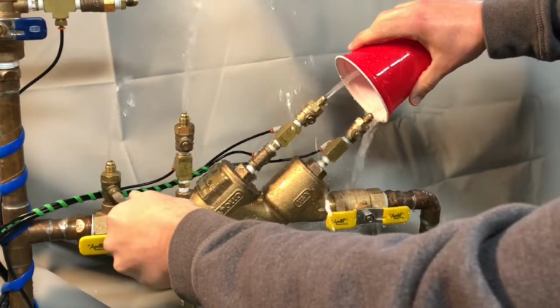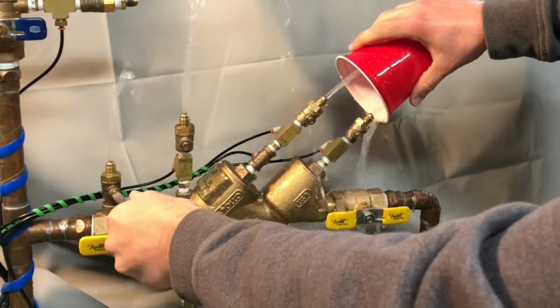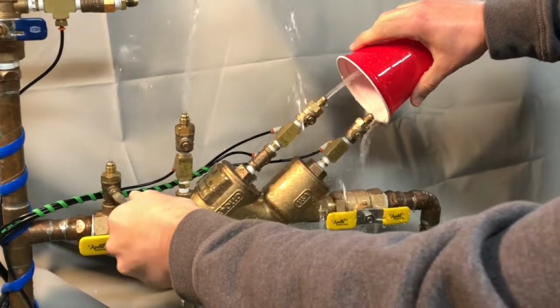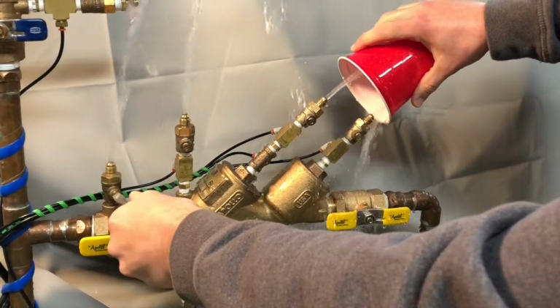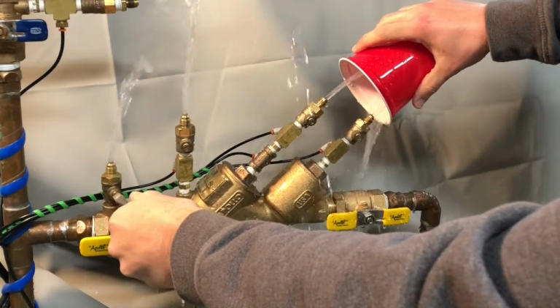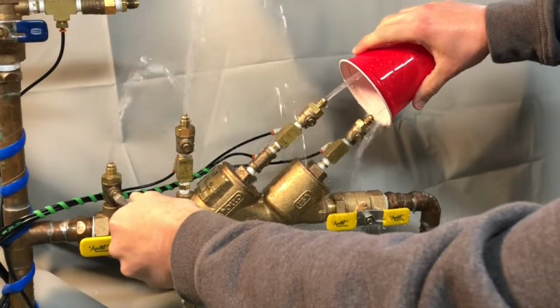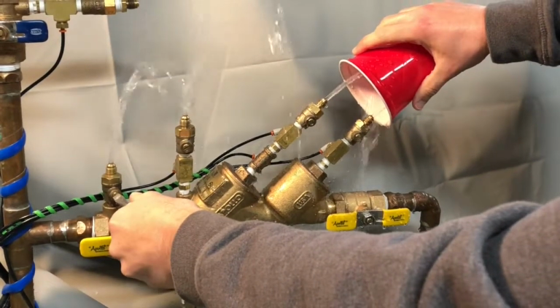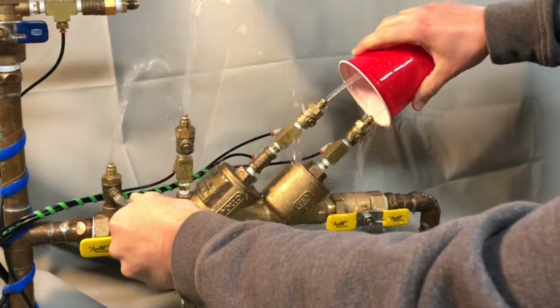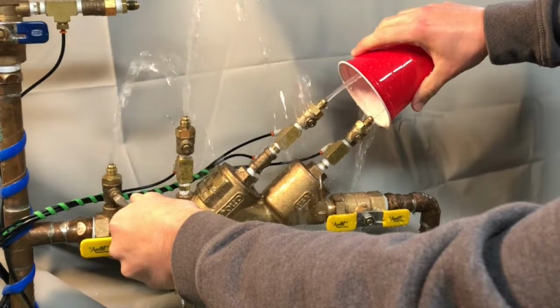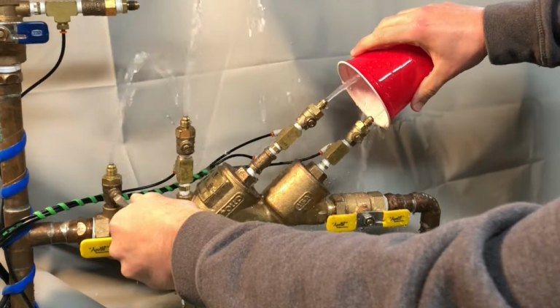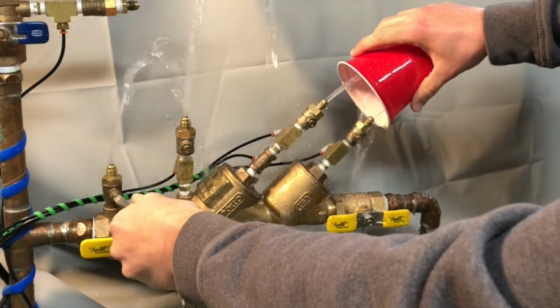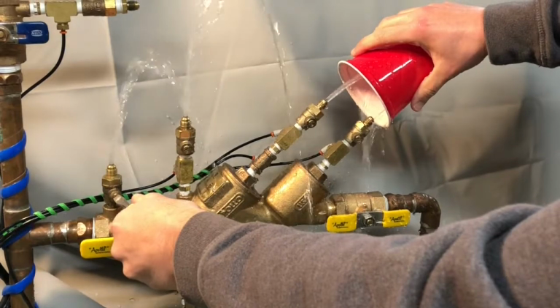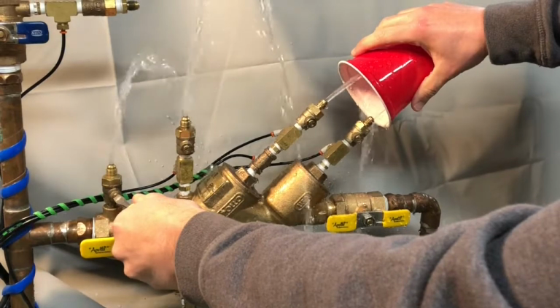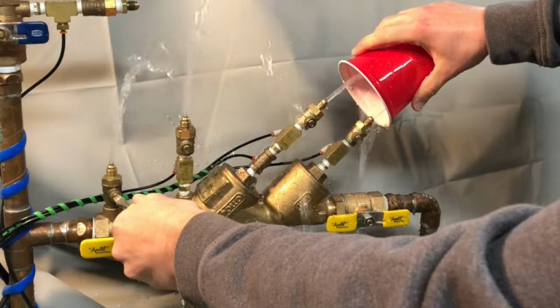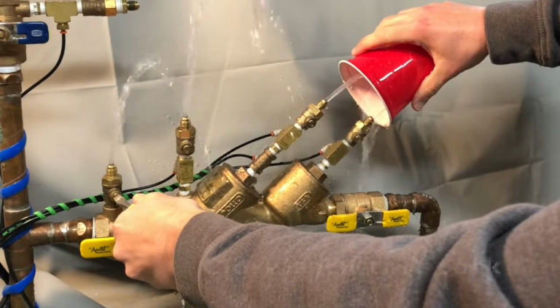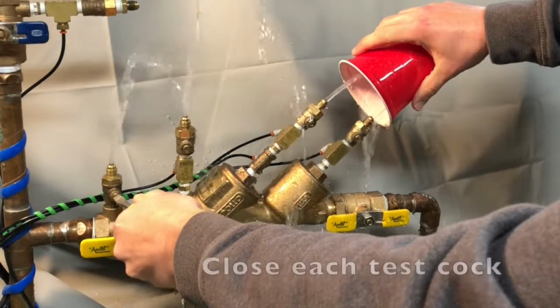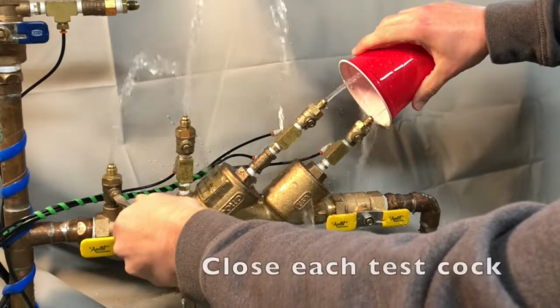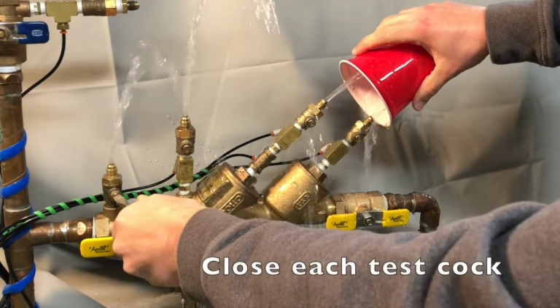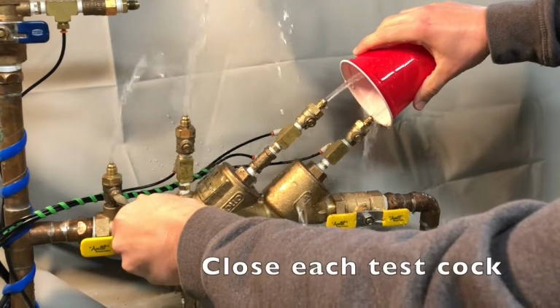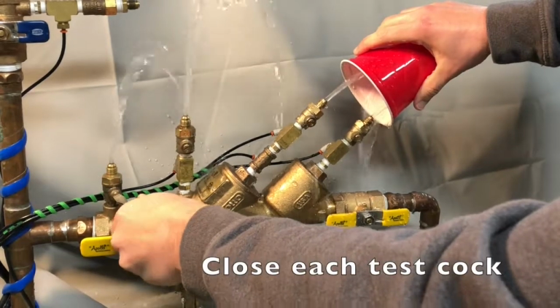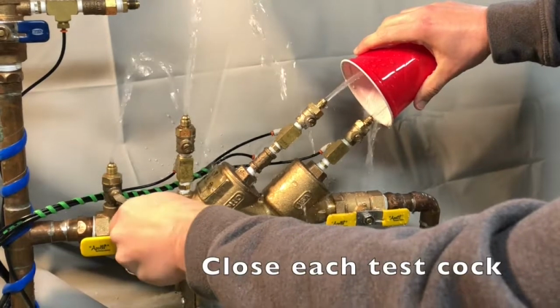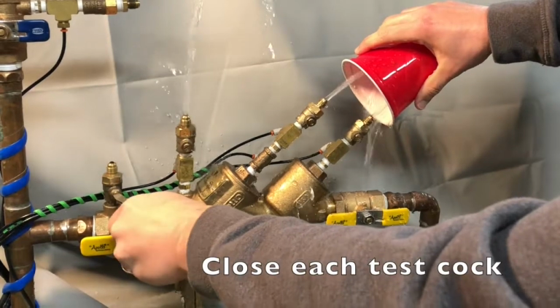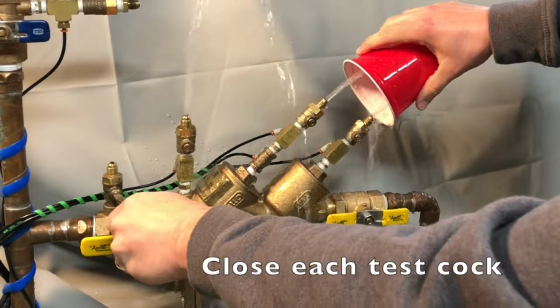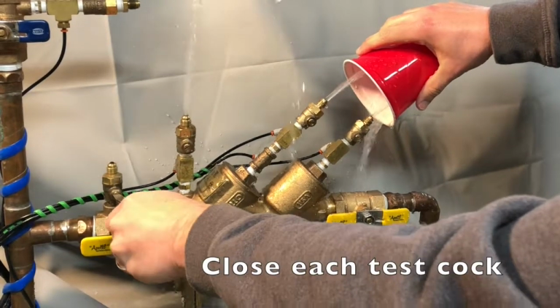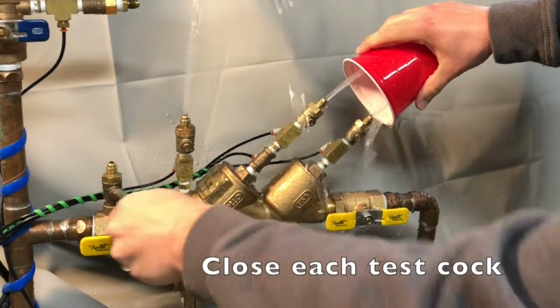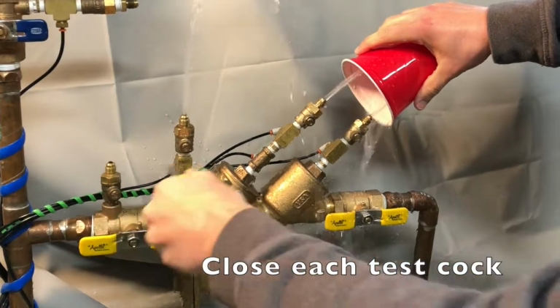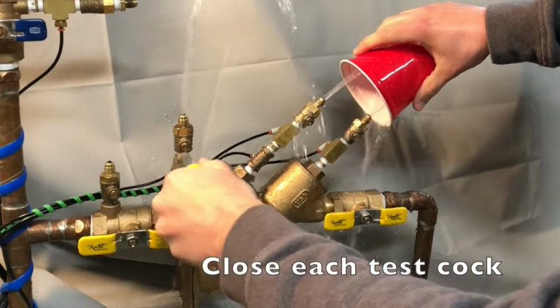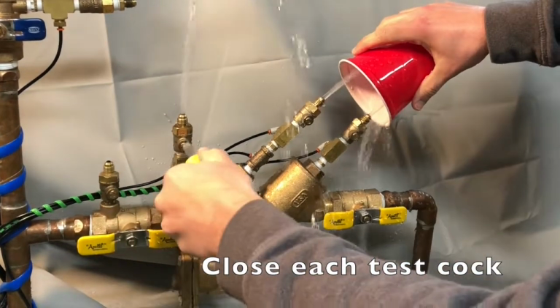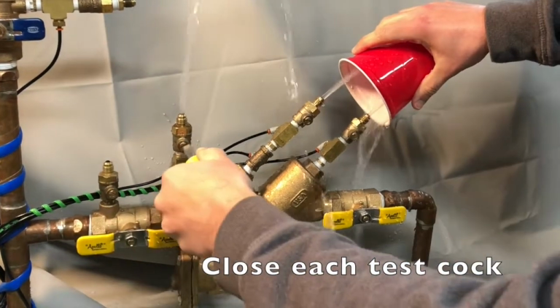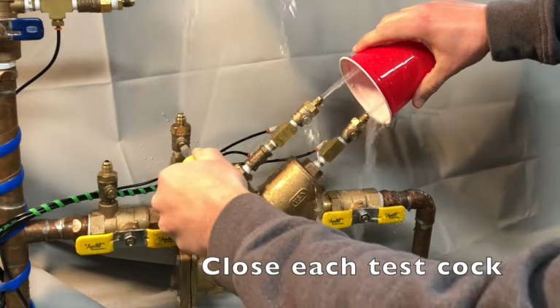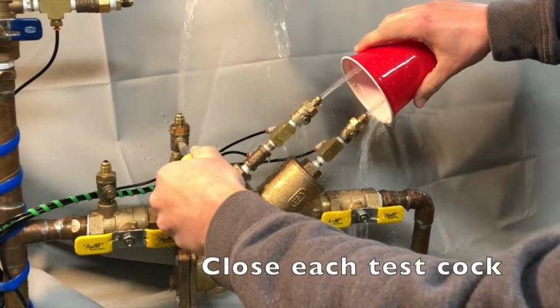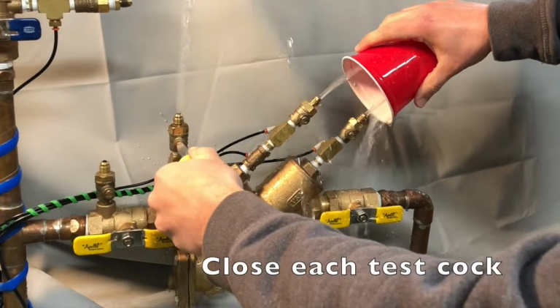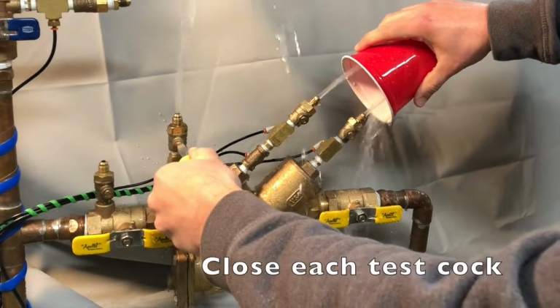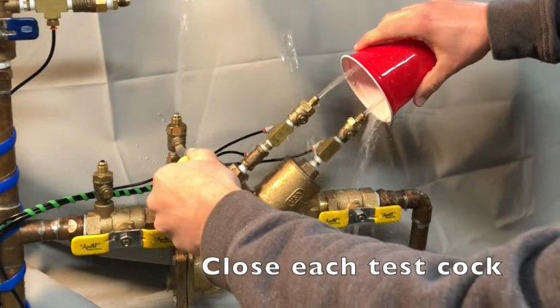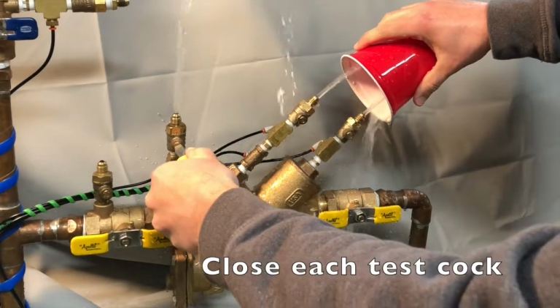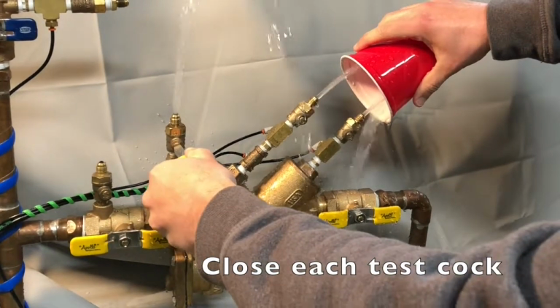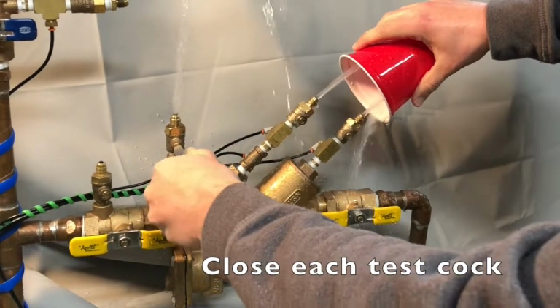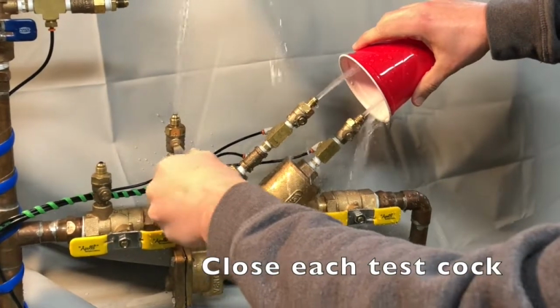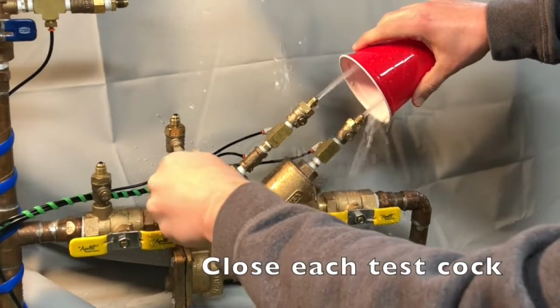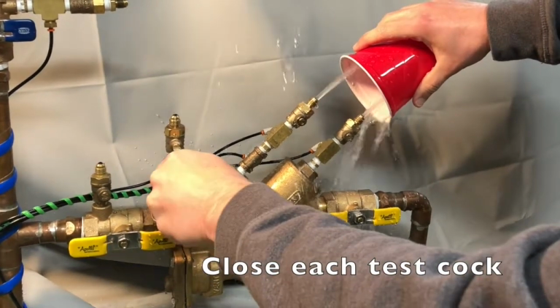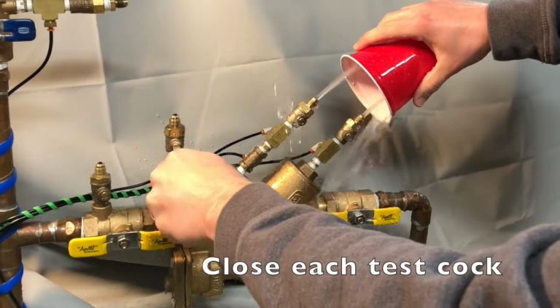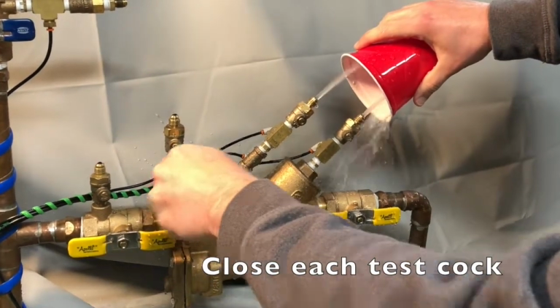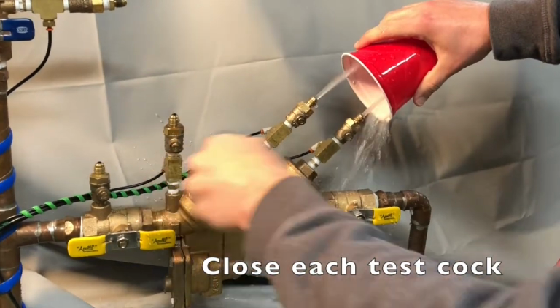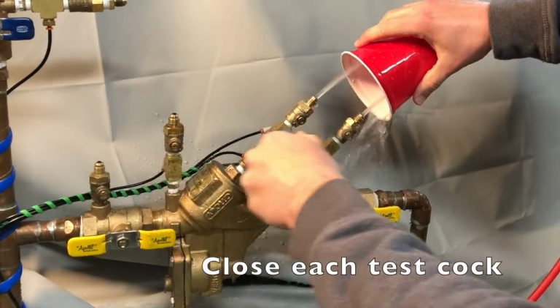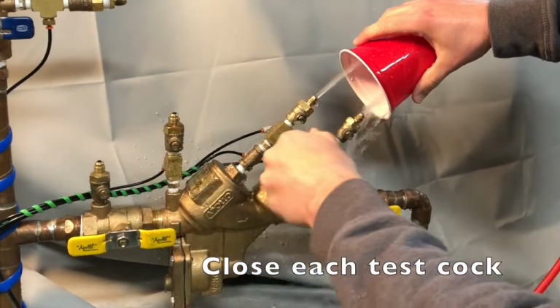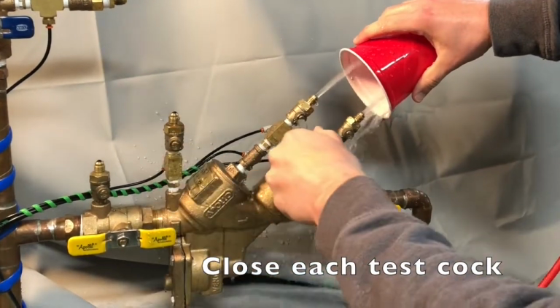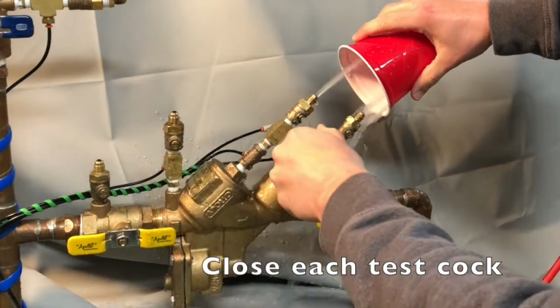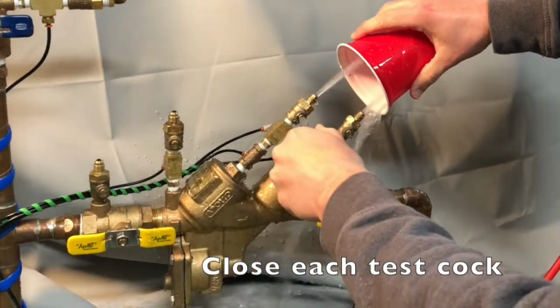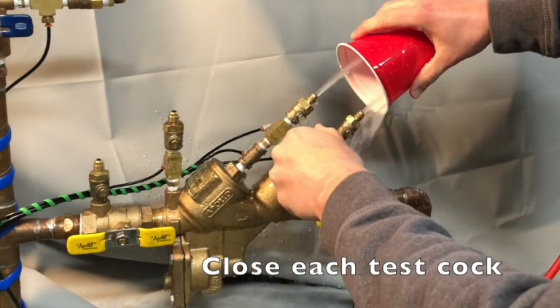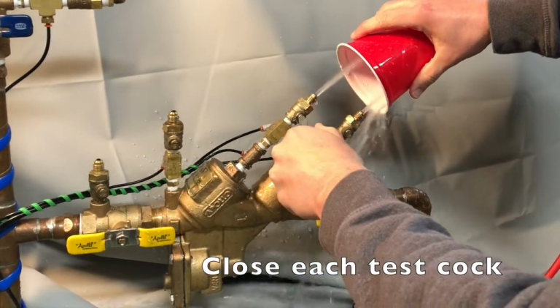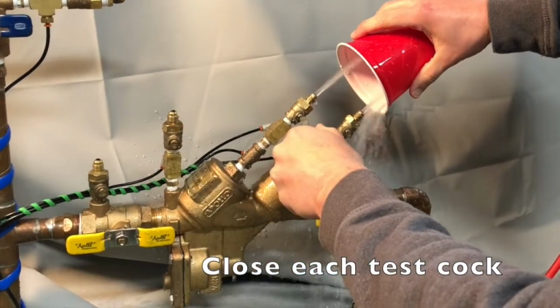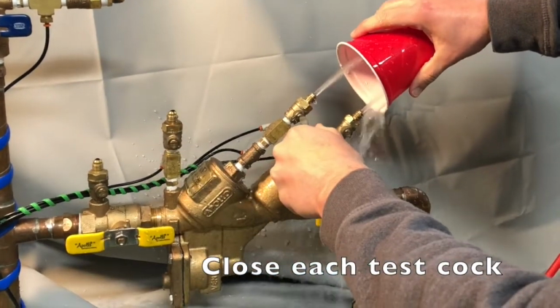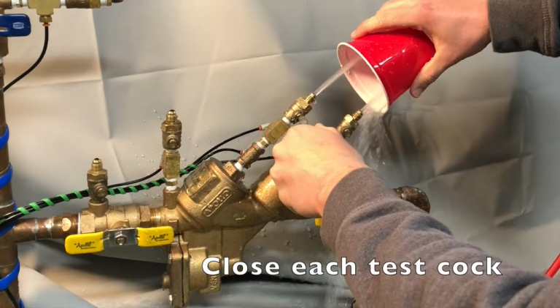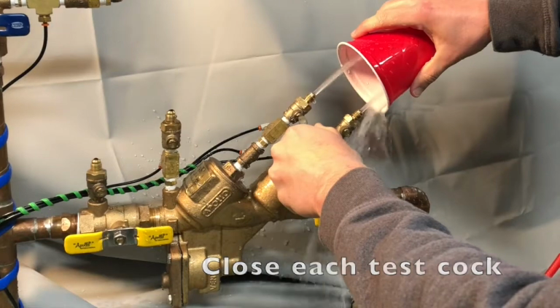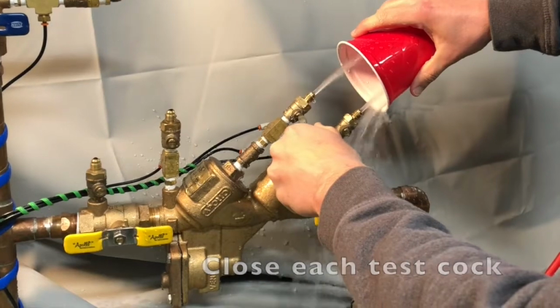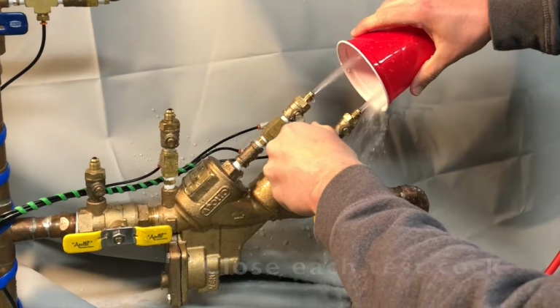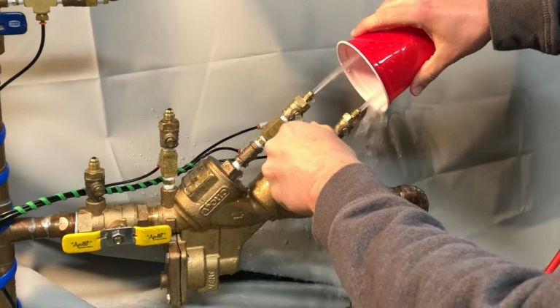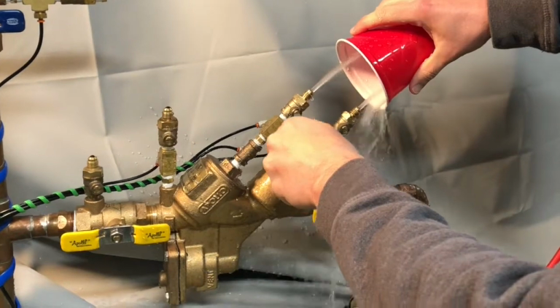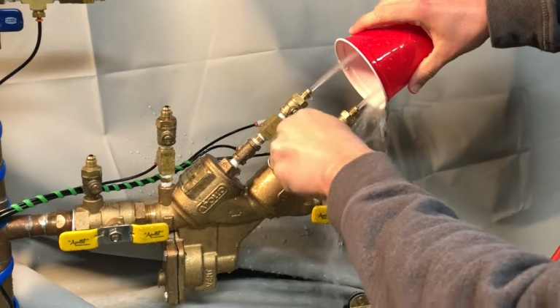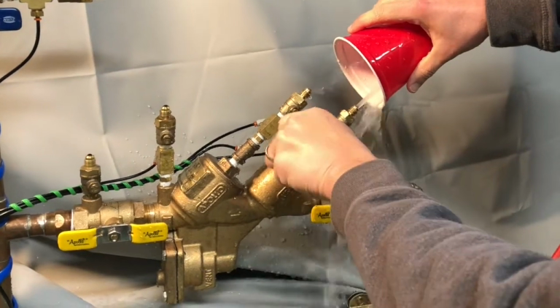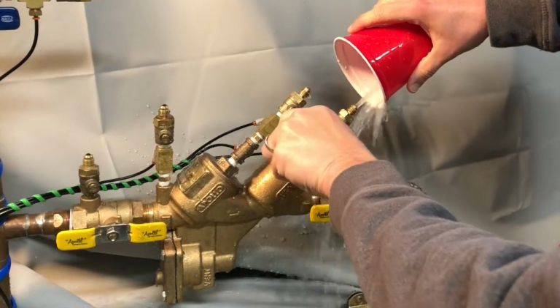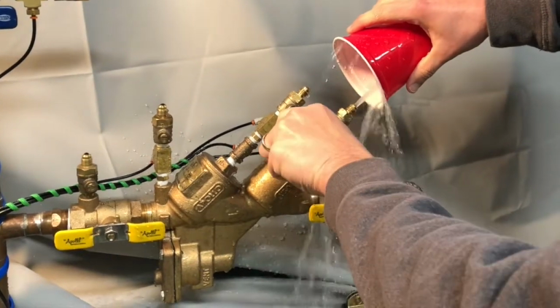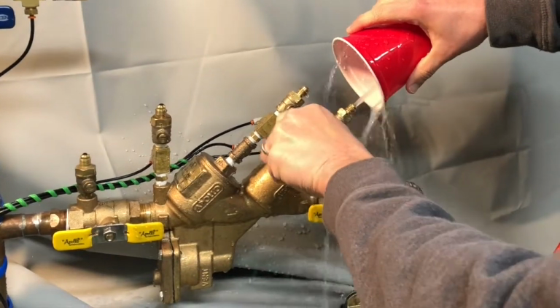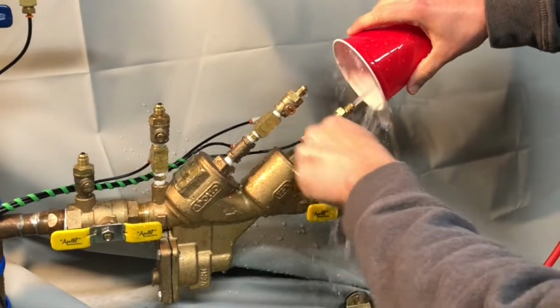Then fully close test cock number 1, number 2, number 3, and finally number 4.